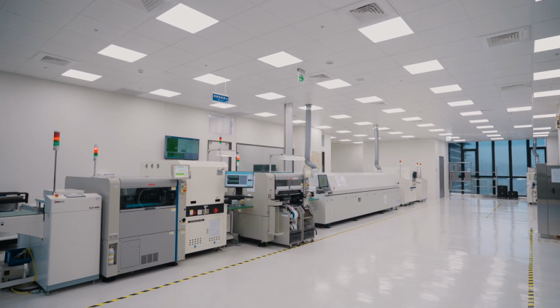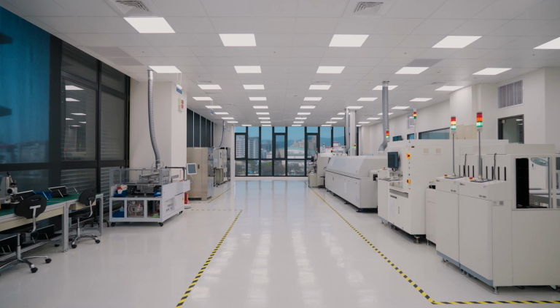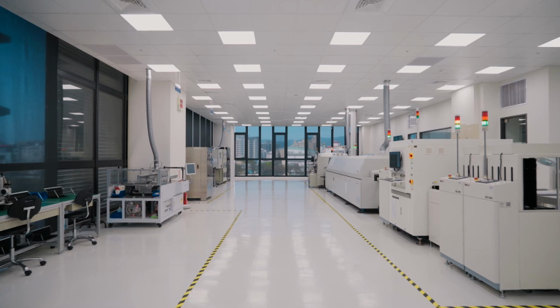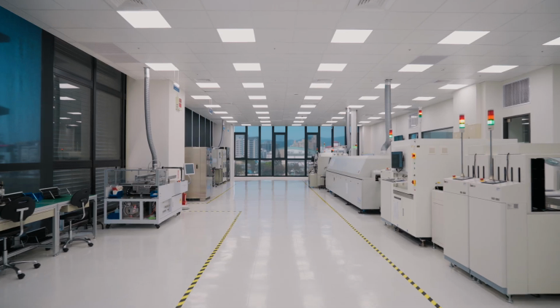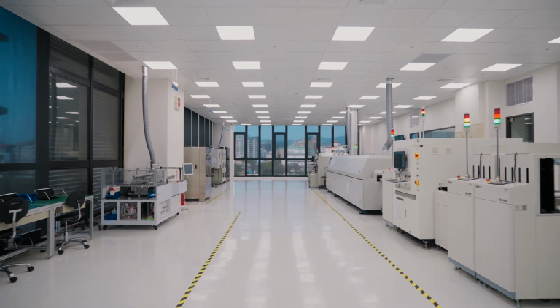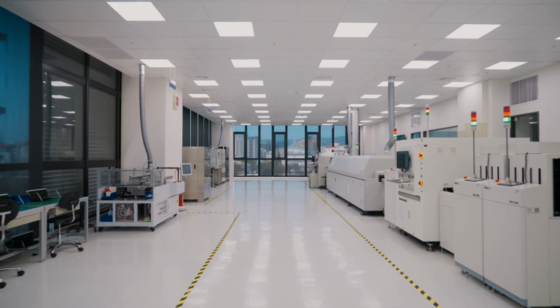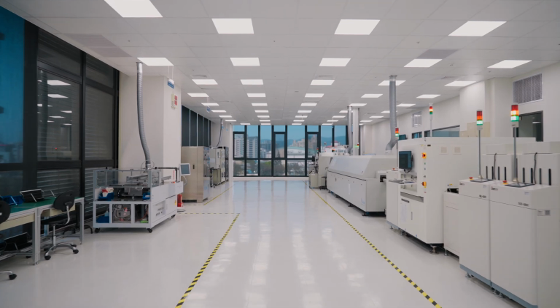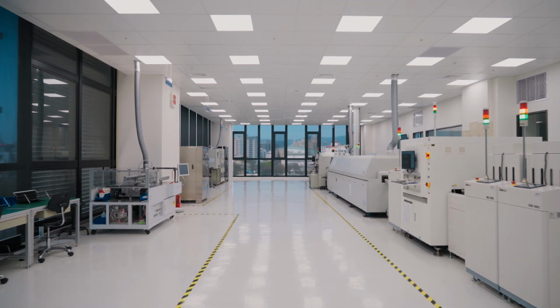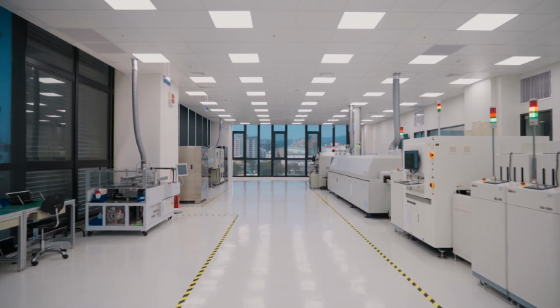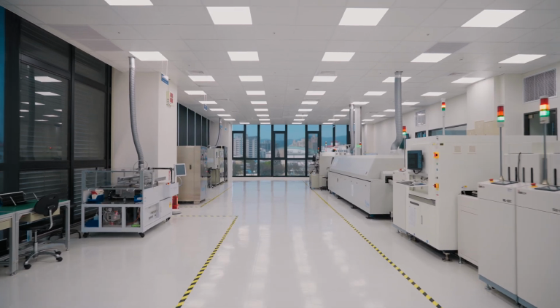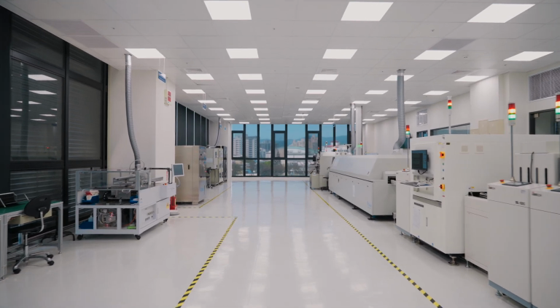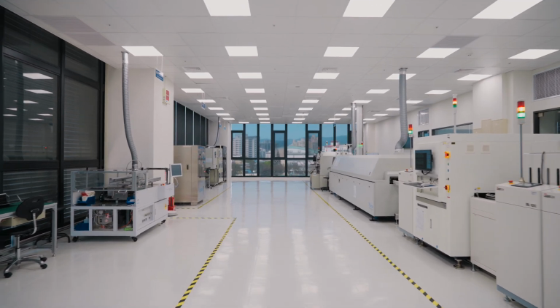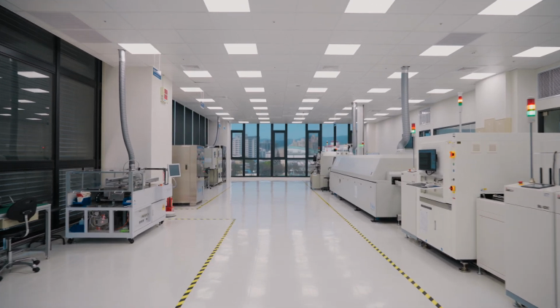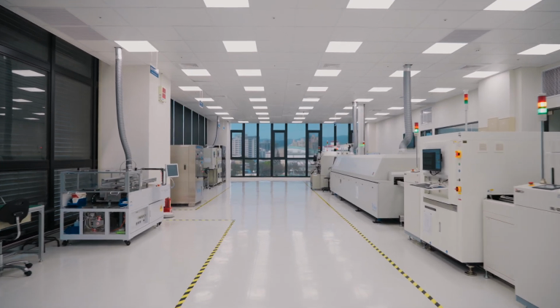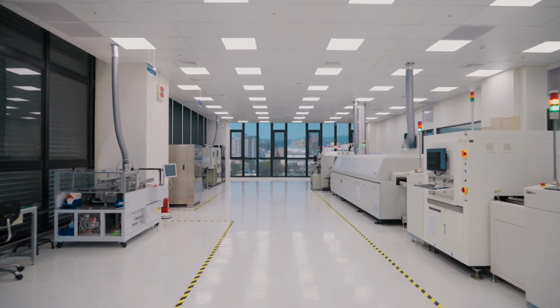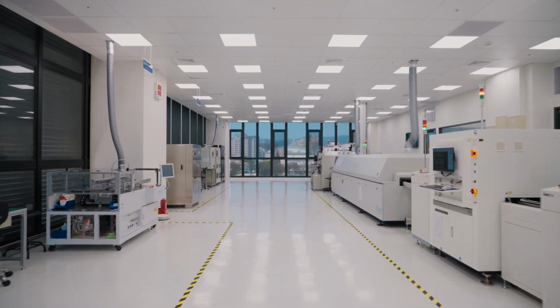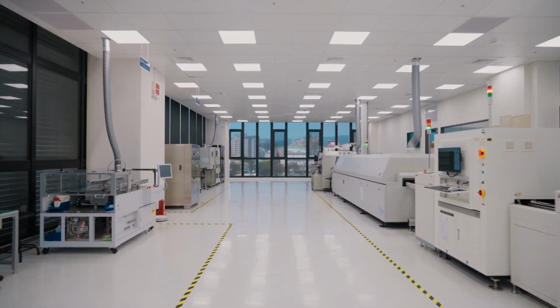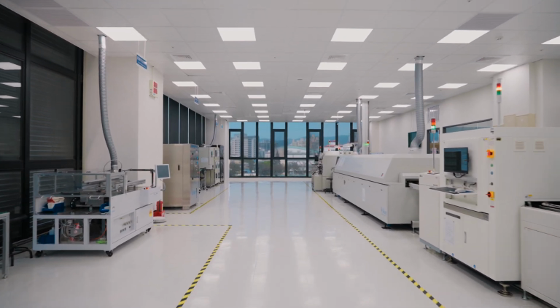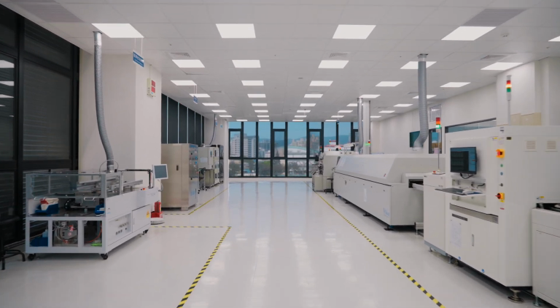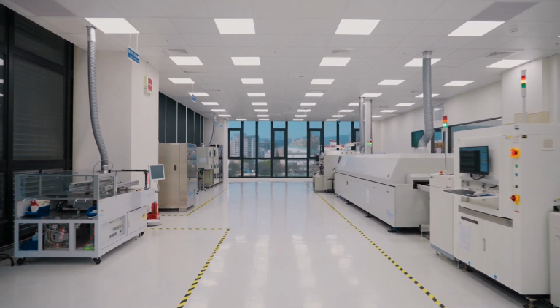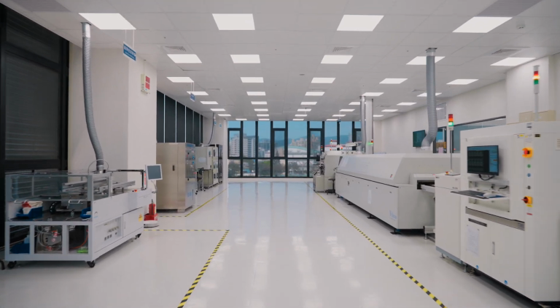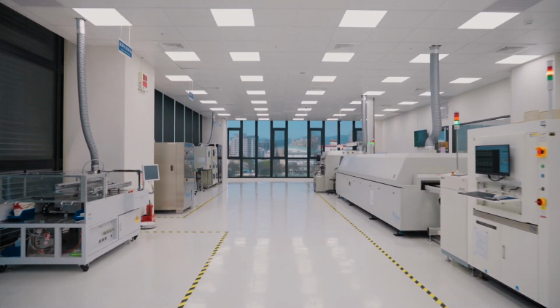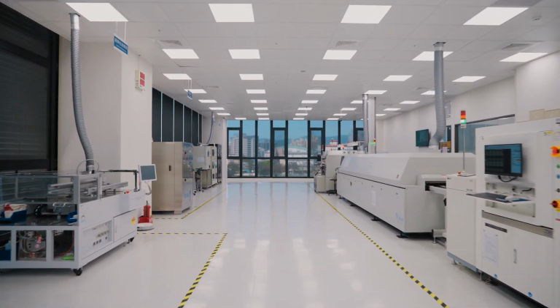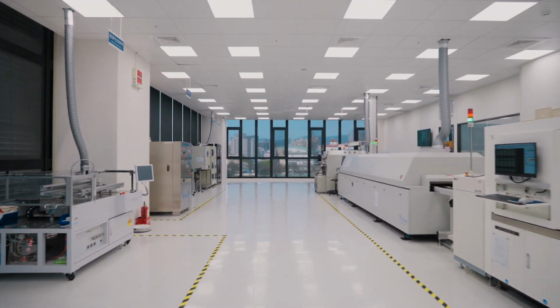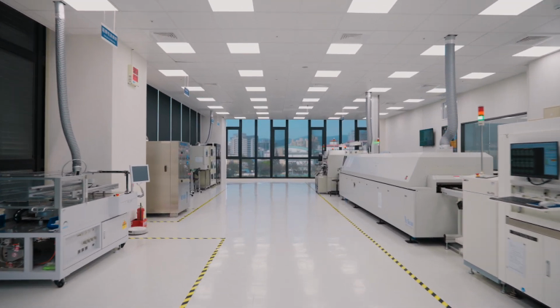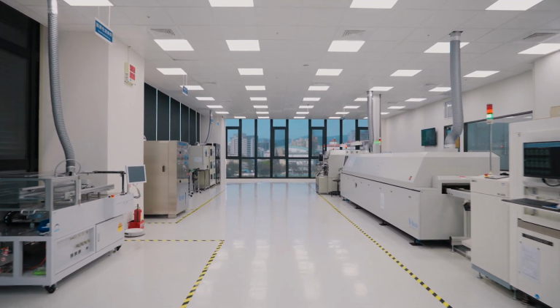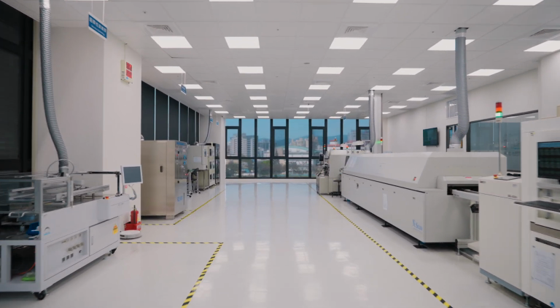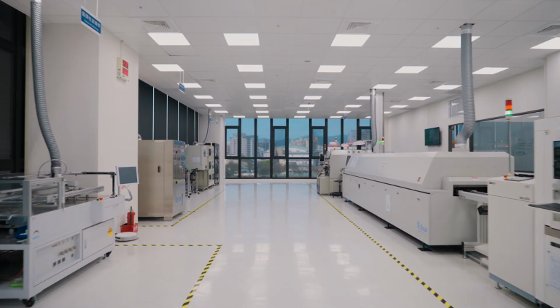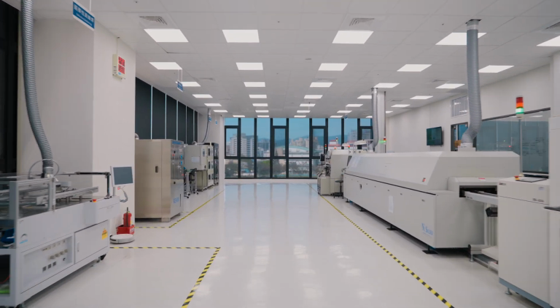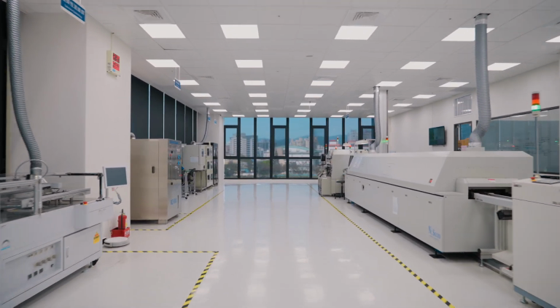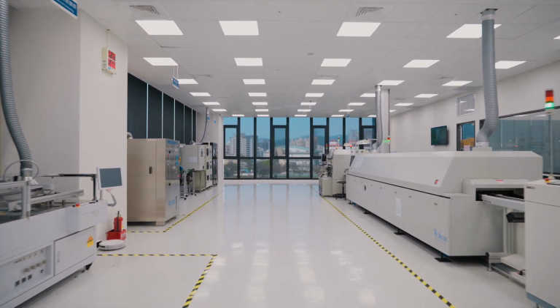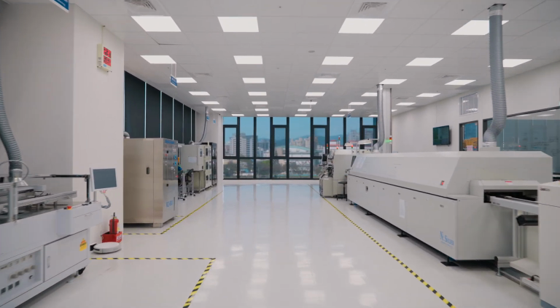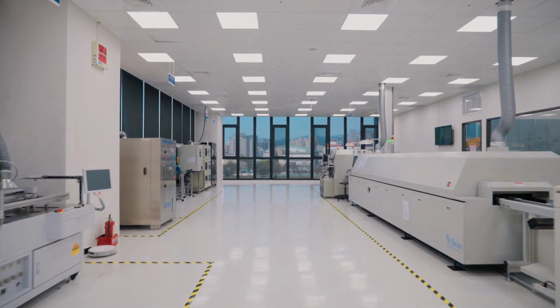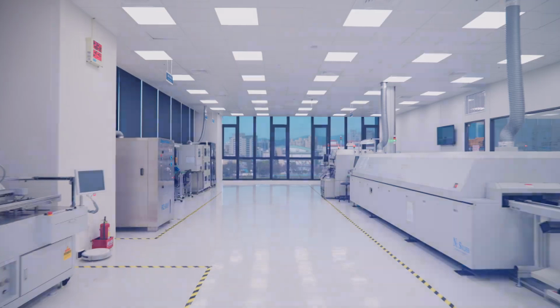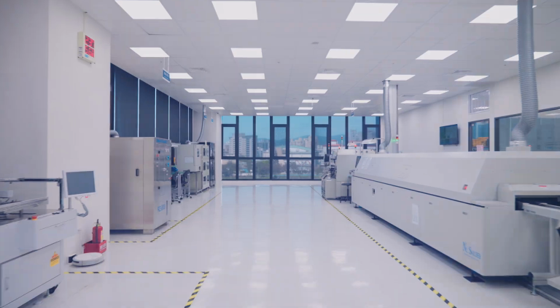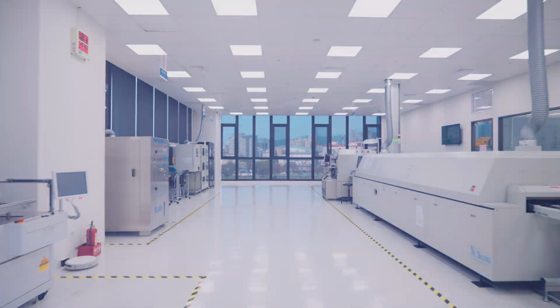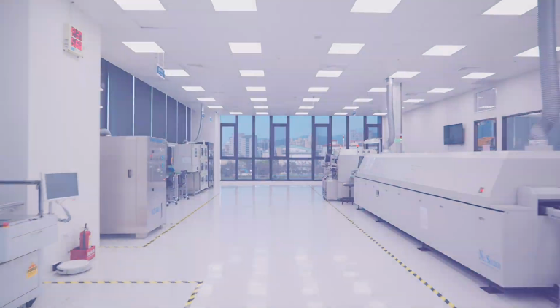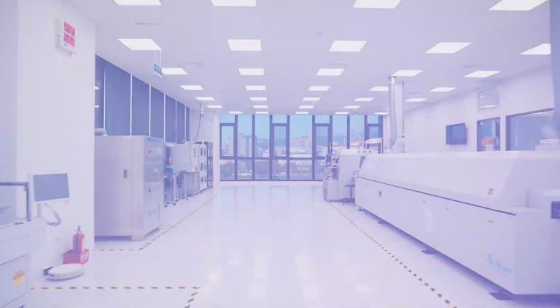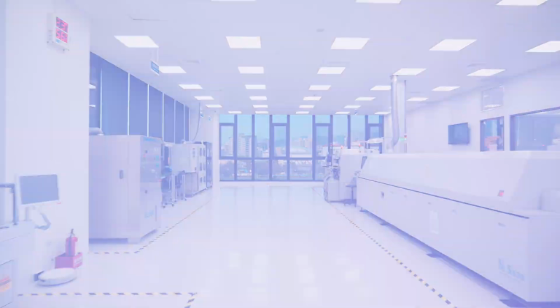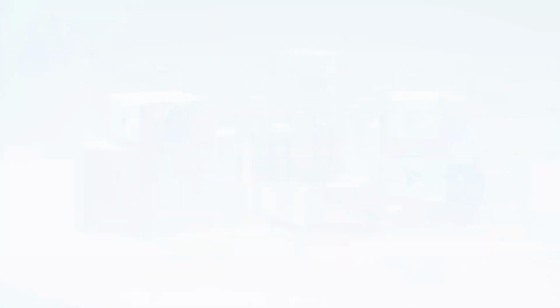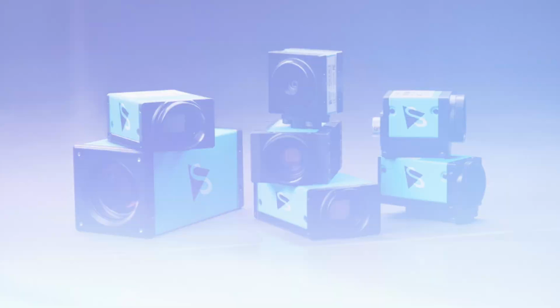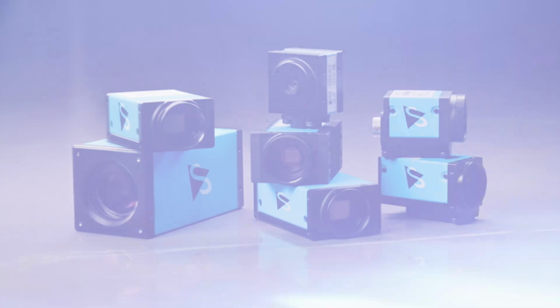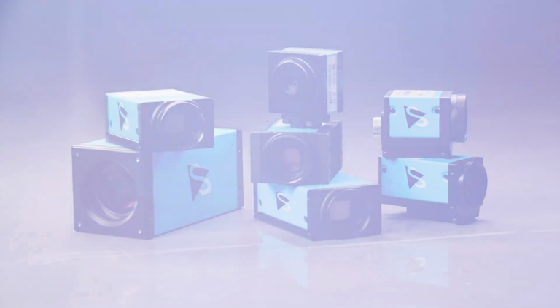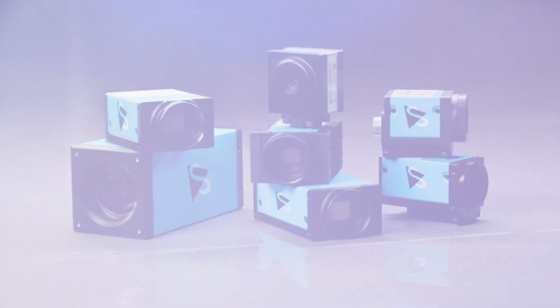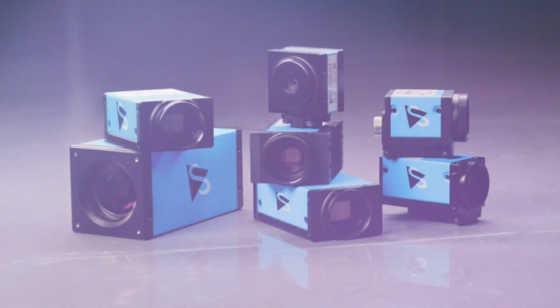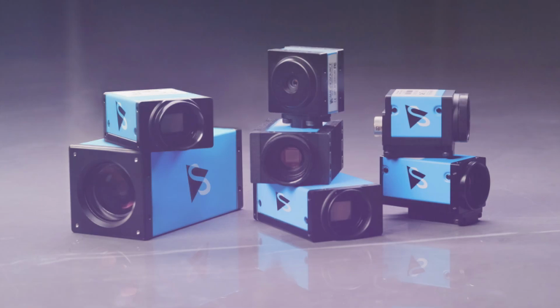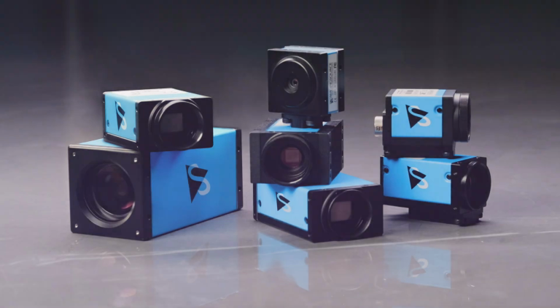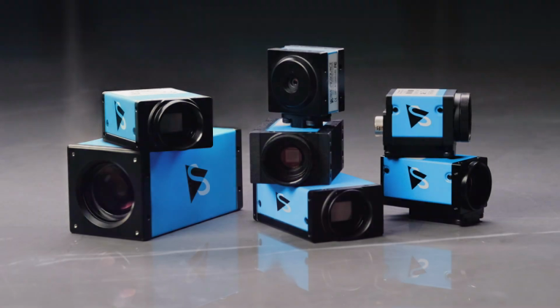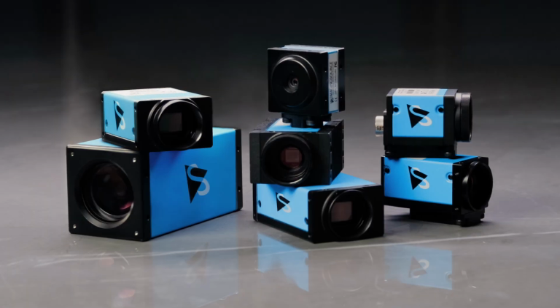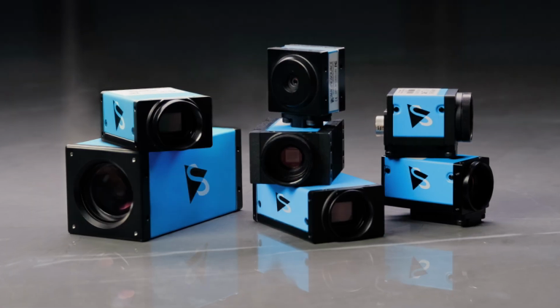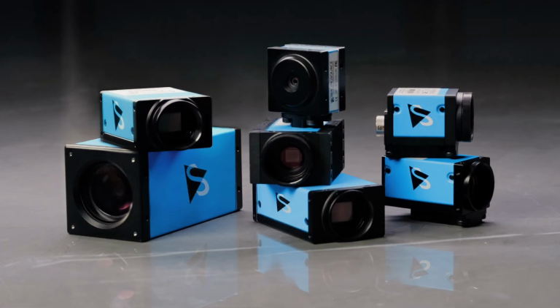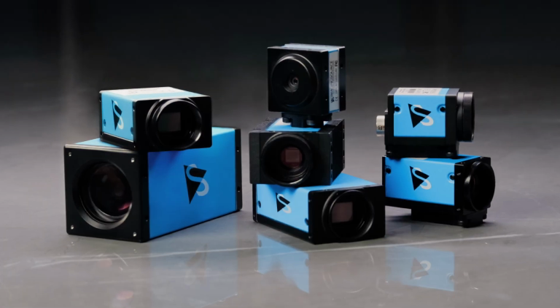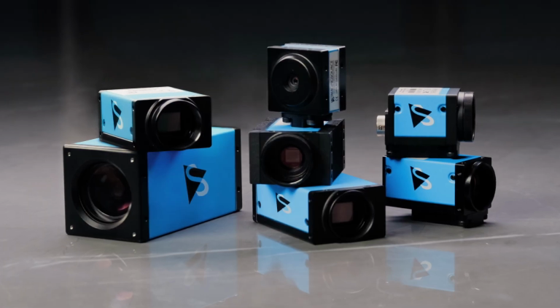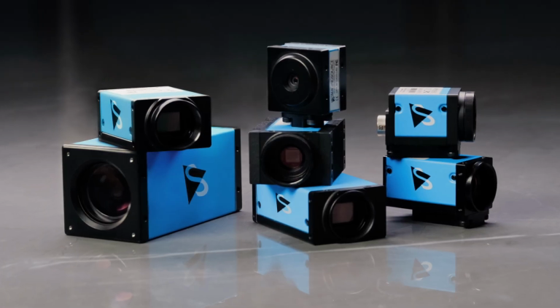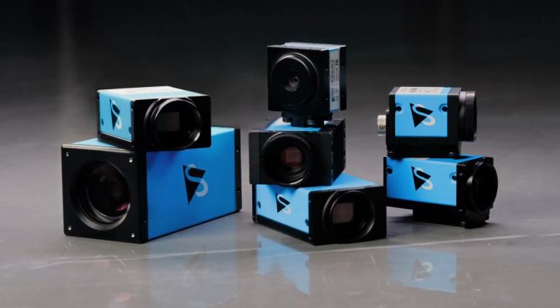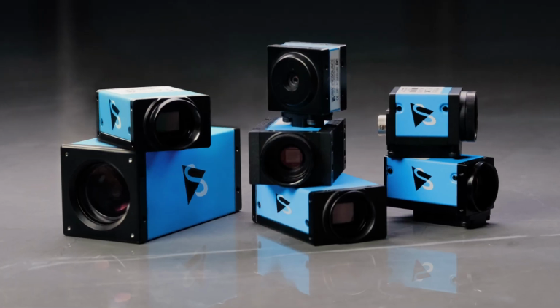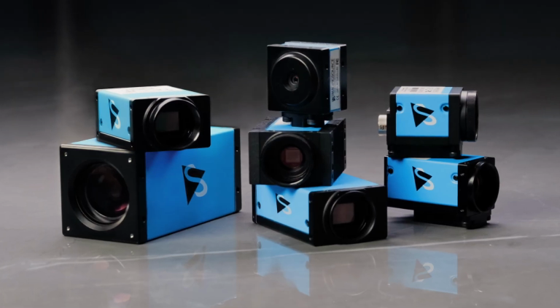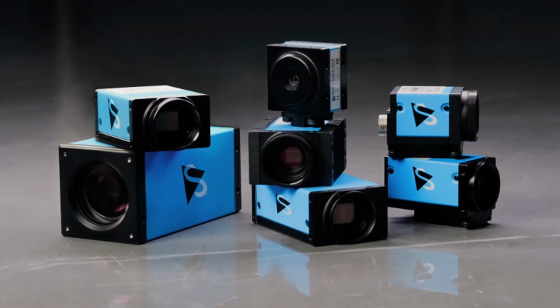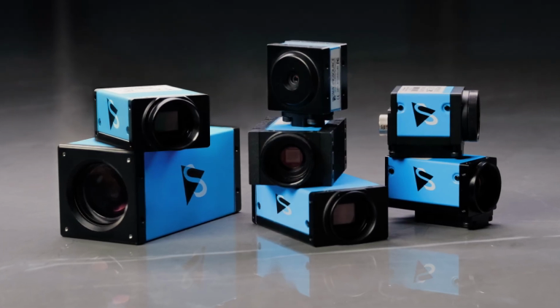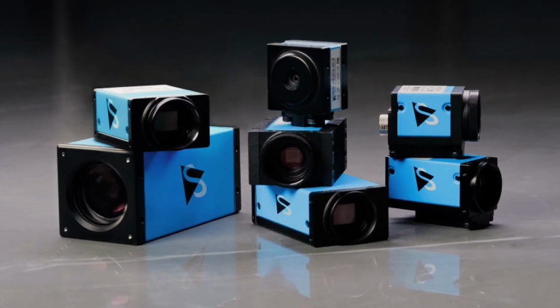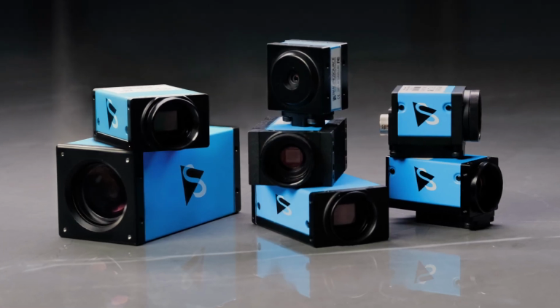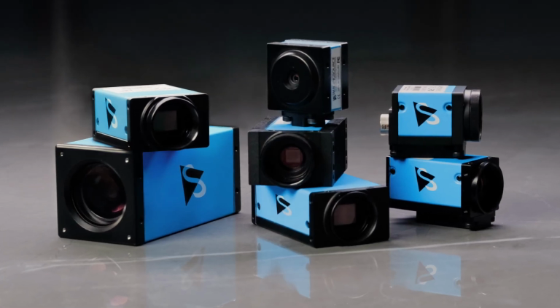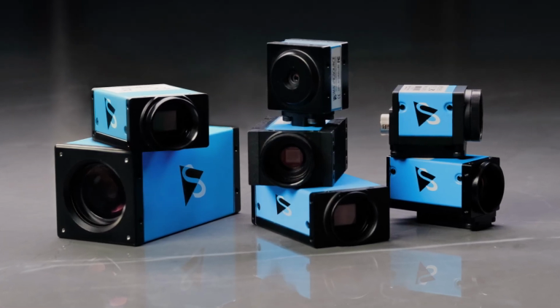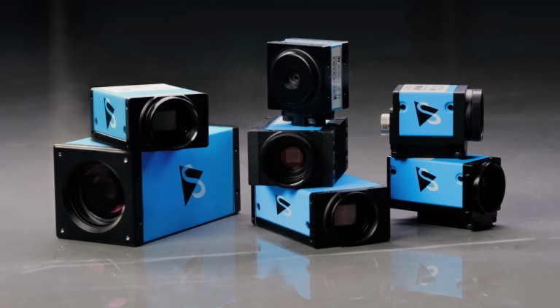The Imaging Source — bridging innovation and reliability in machine vision with technology based on standards.